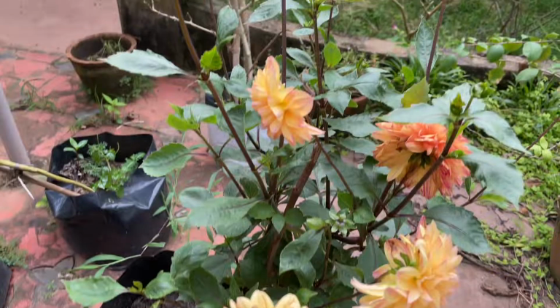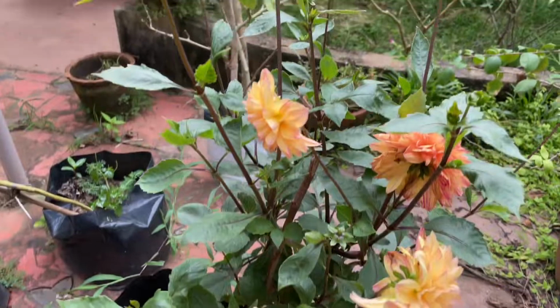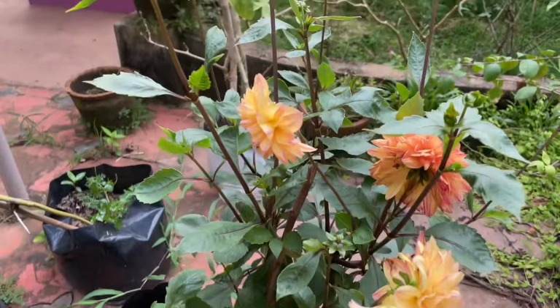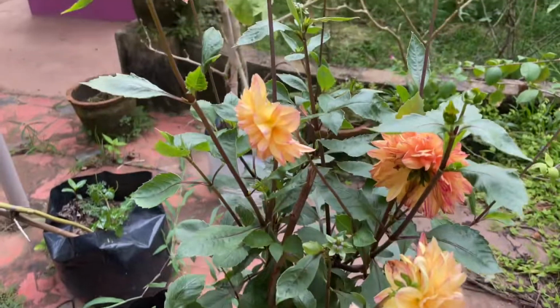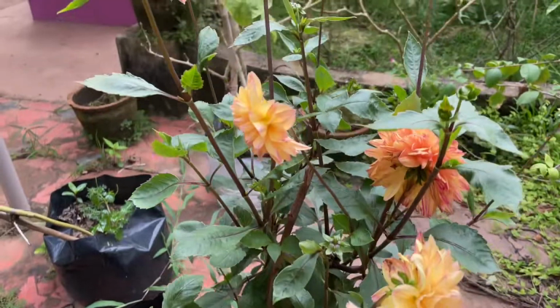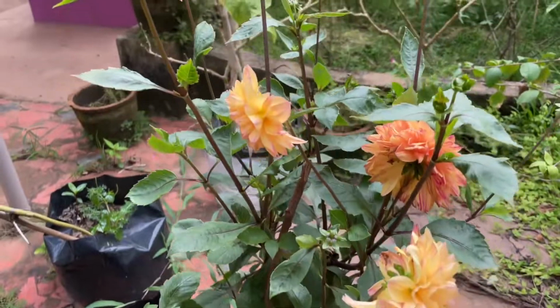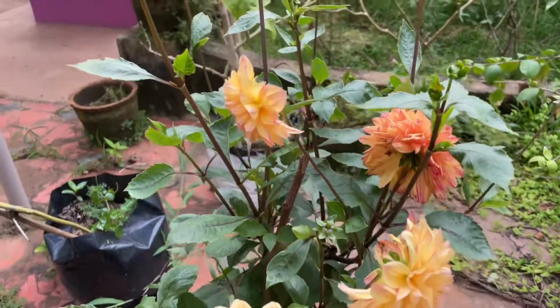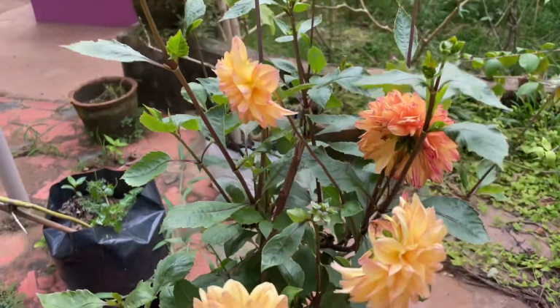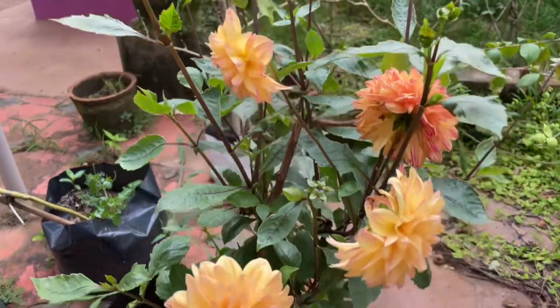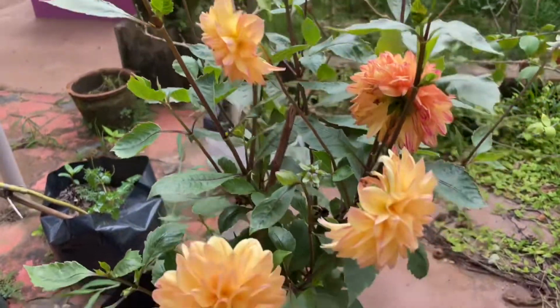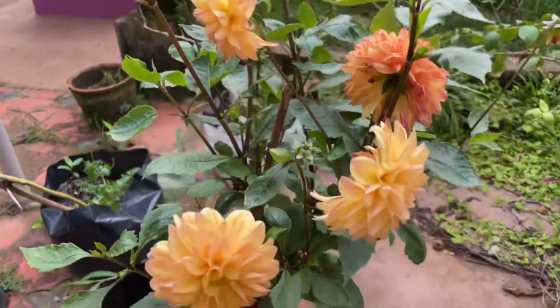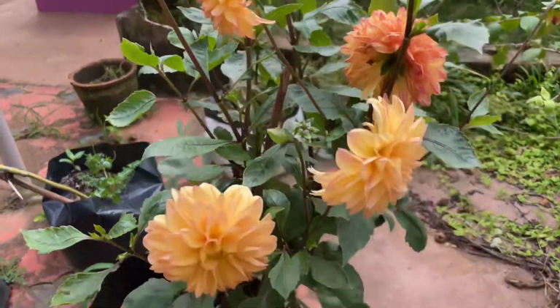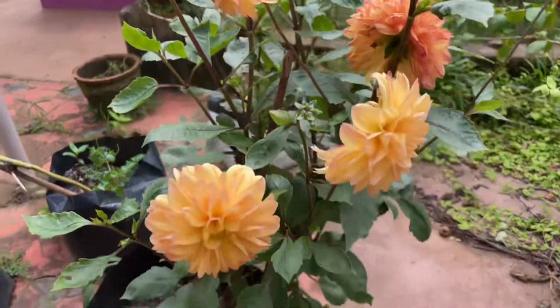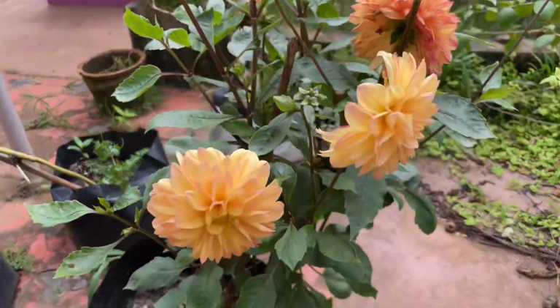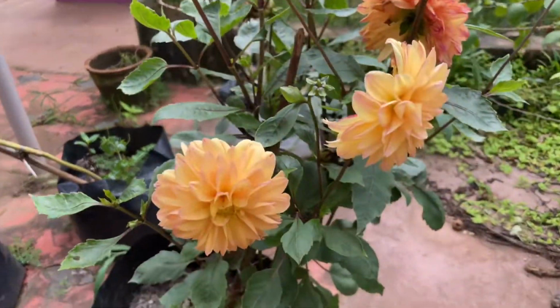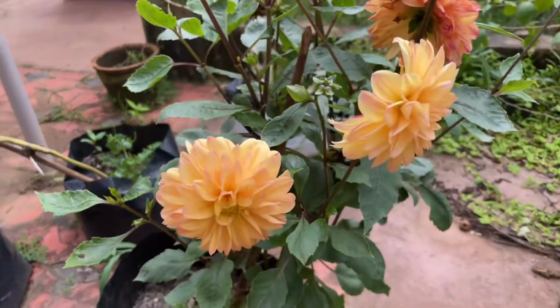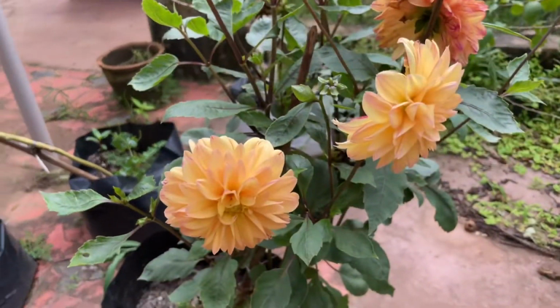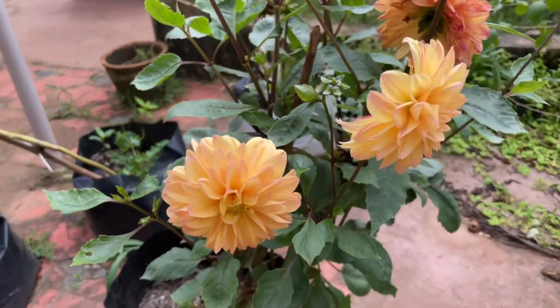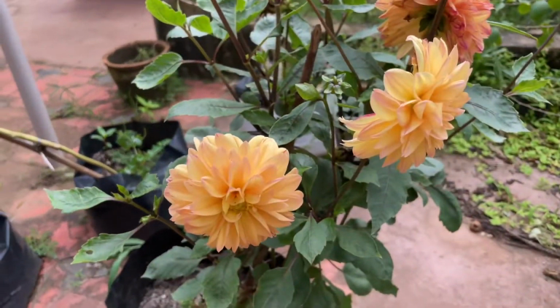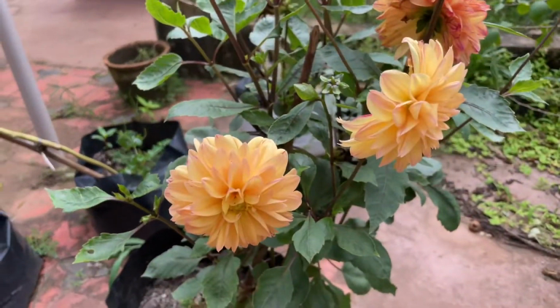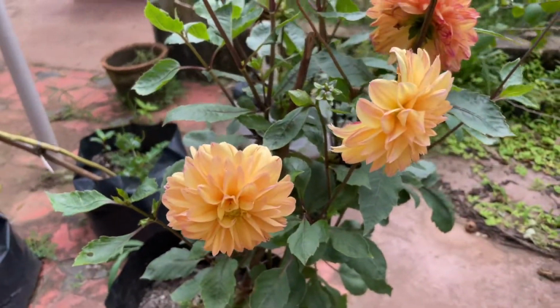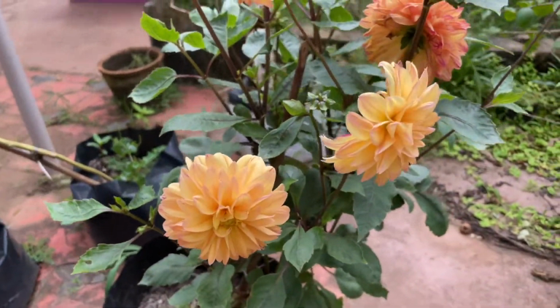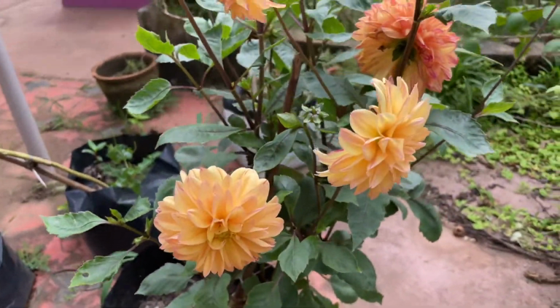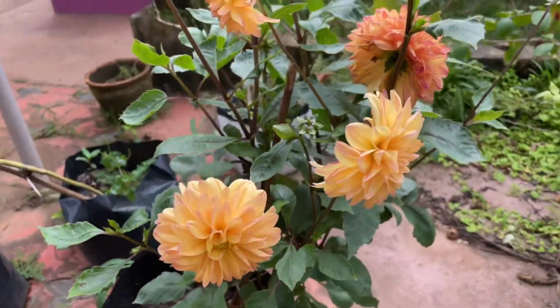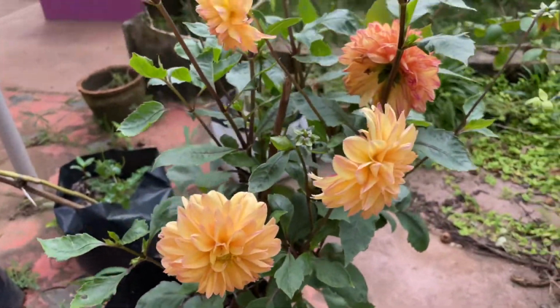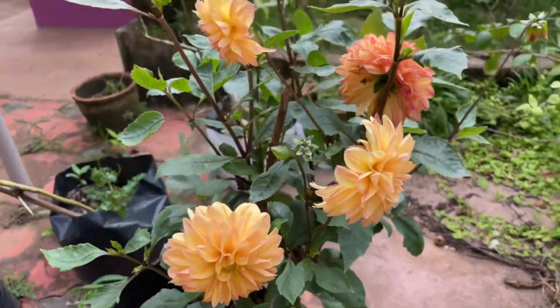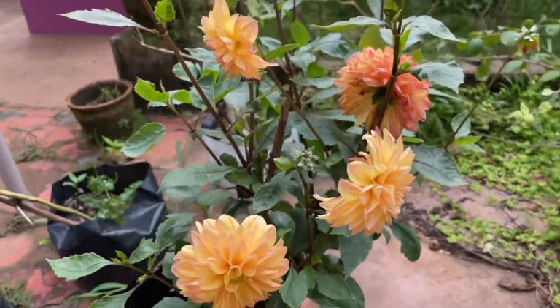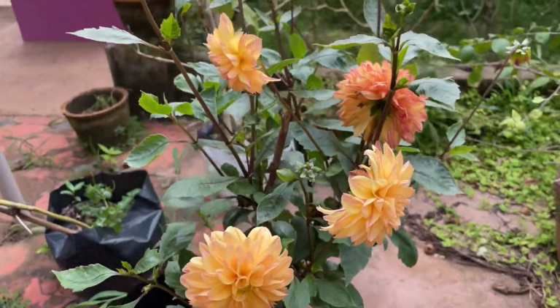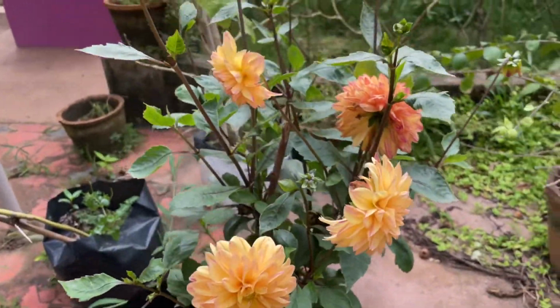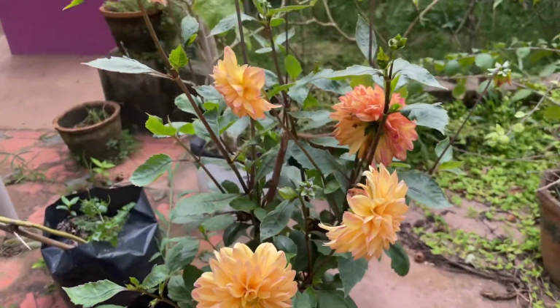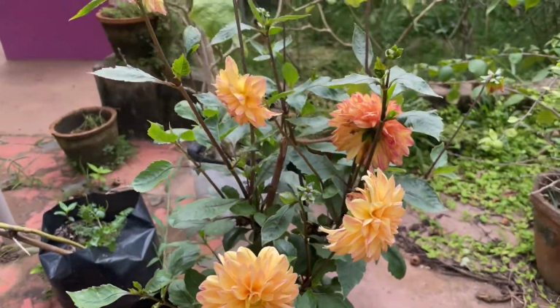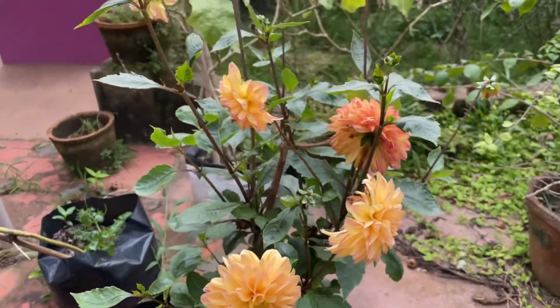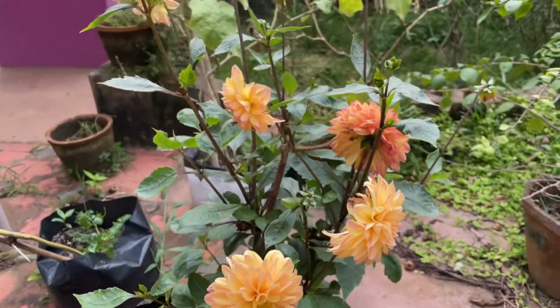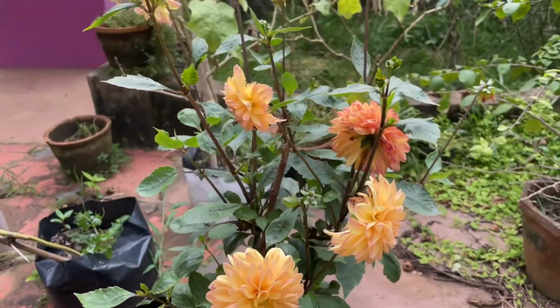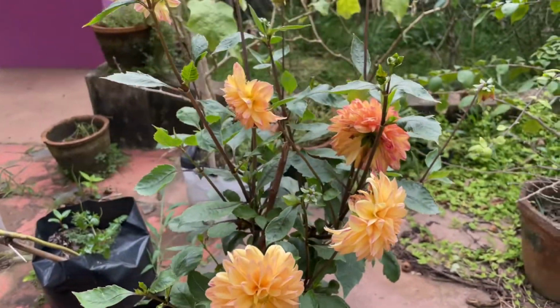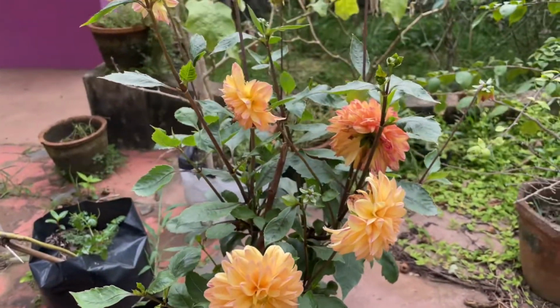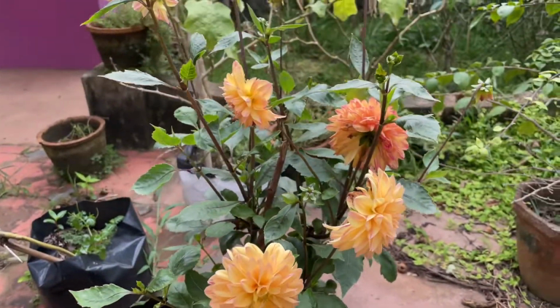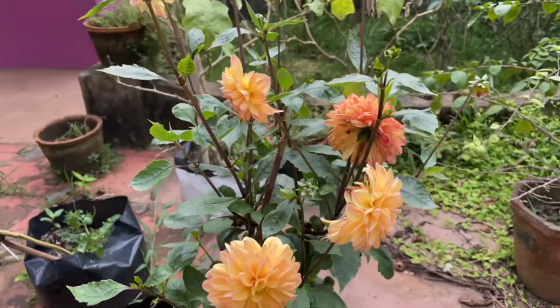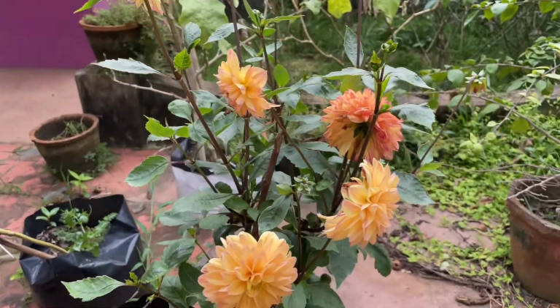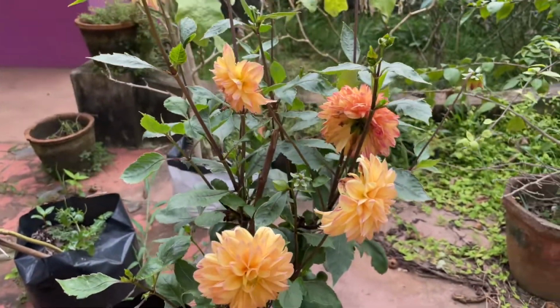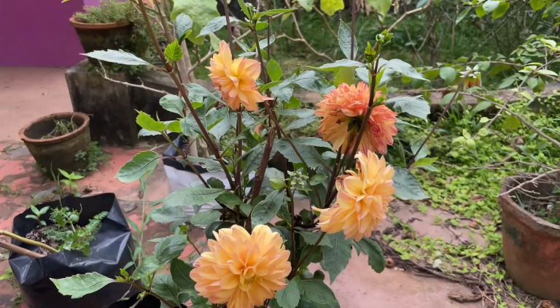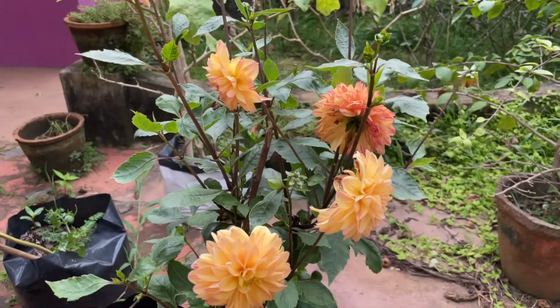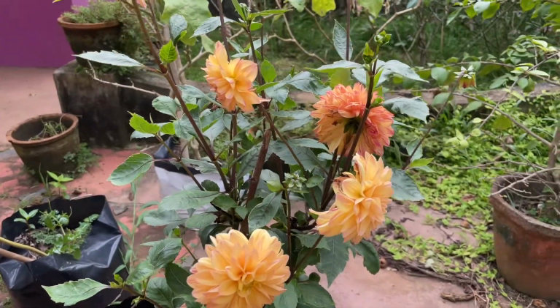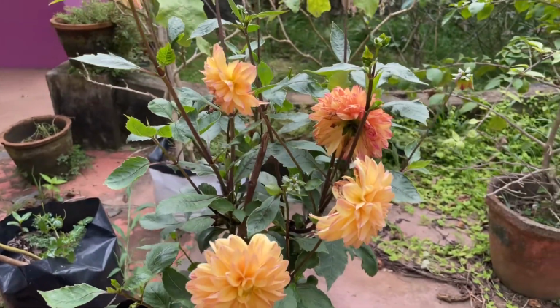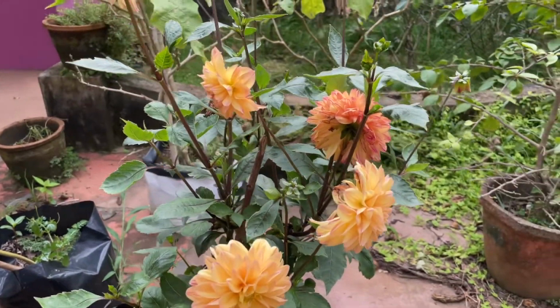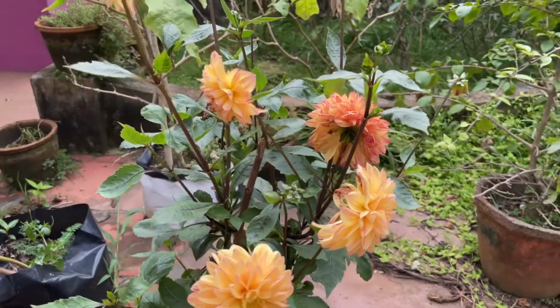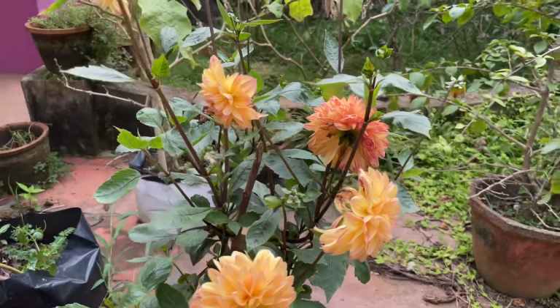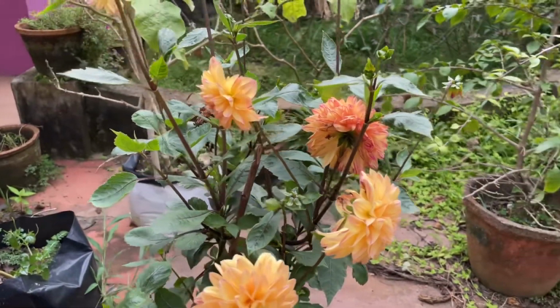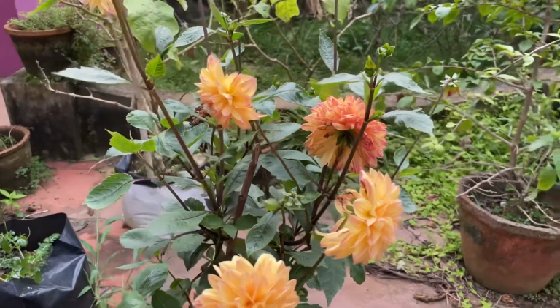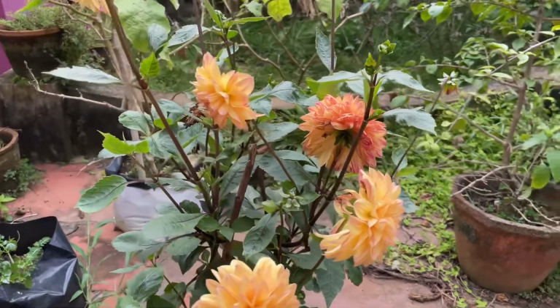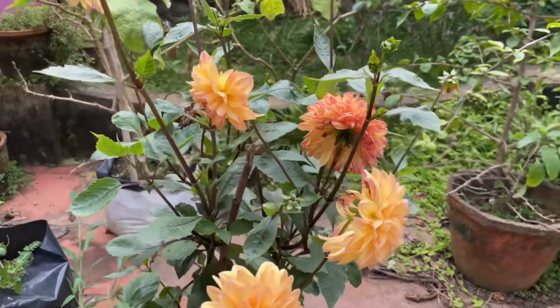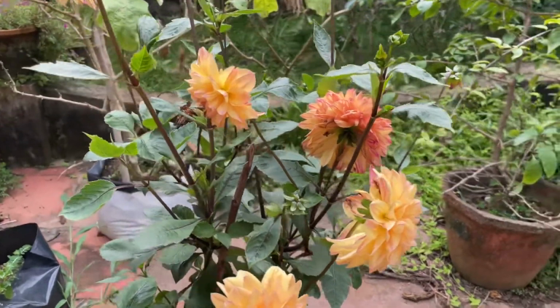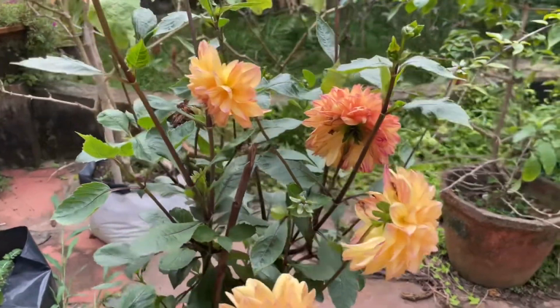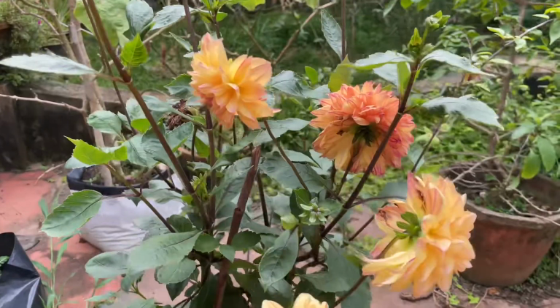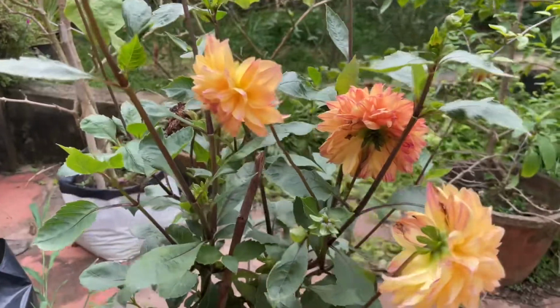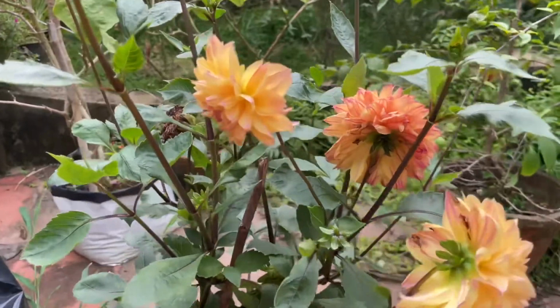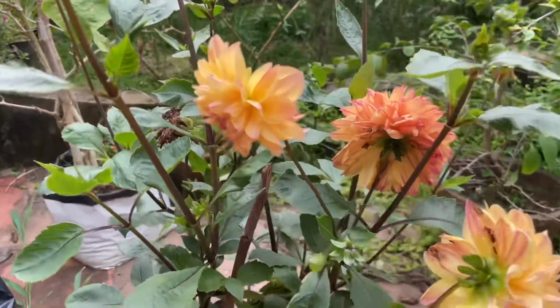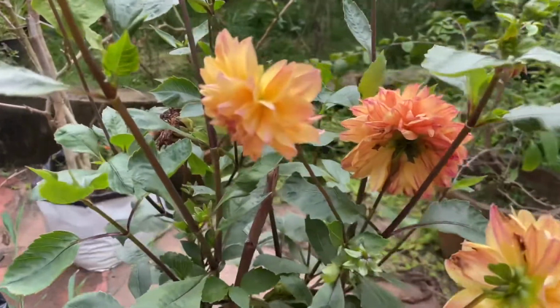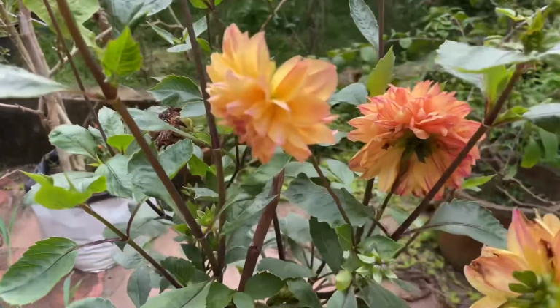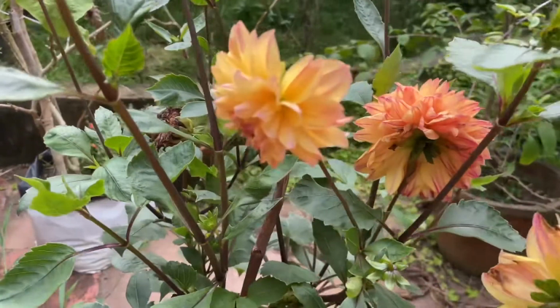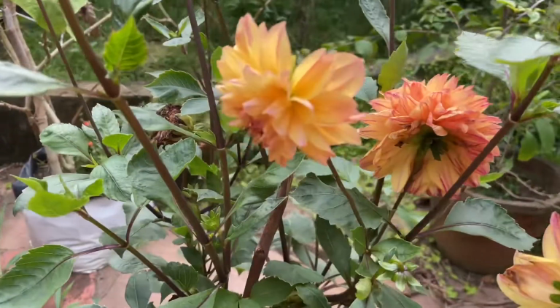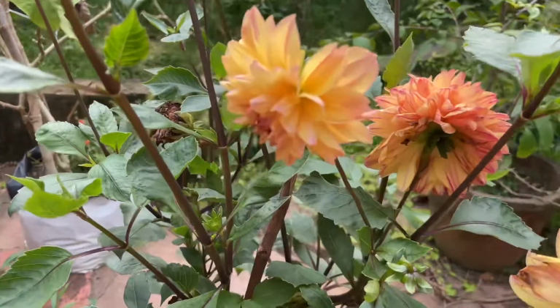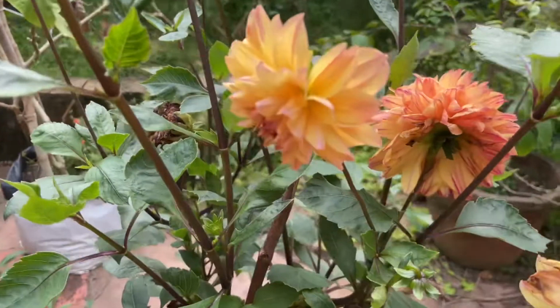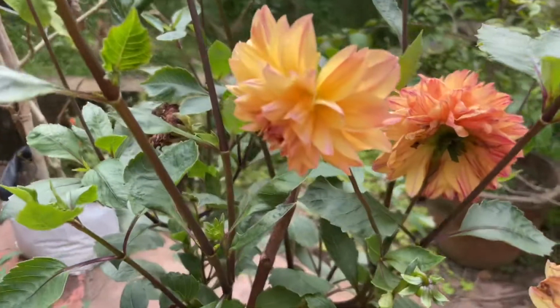Hi friends, welcome to the Nesari Garden. I'm going to show you a dahlia.